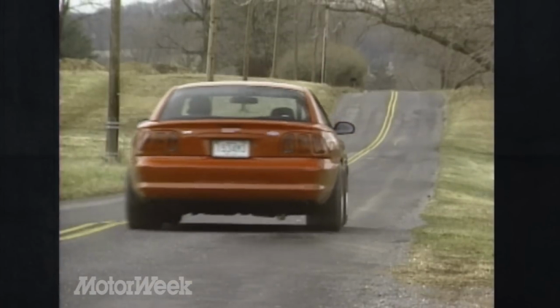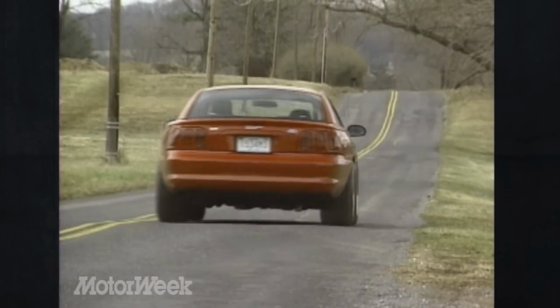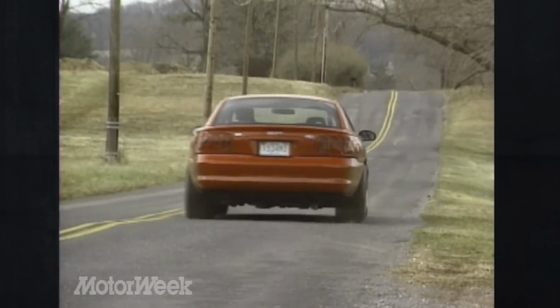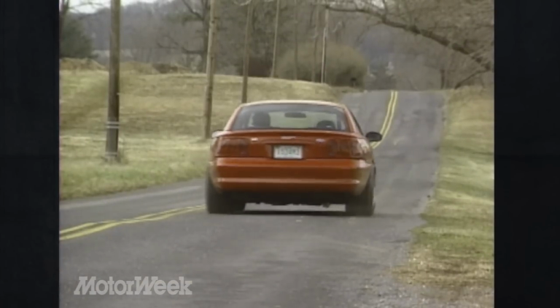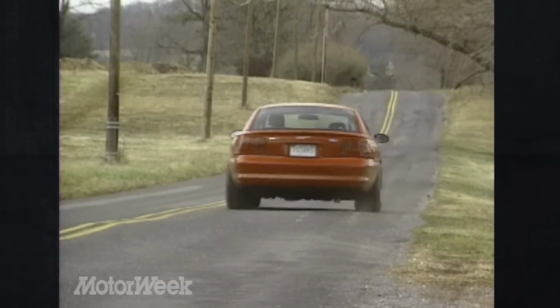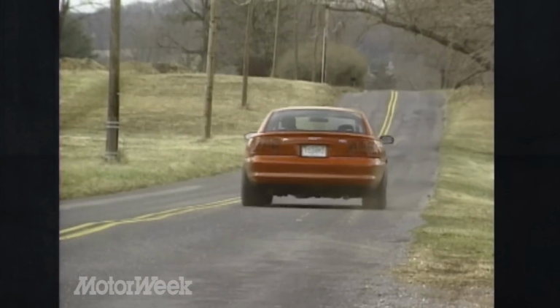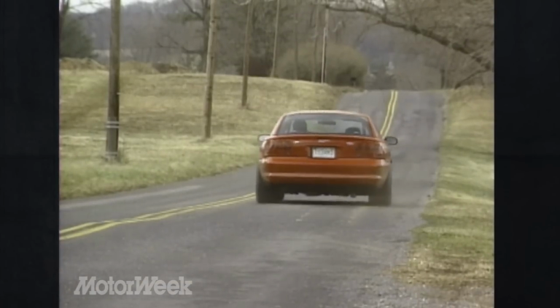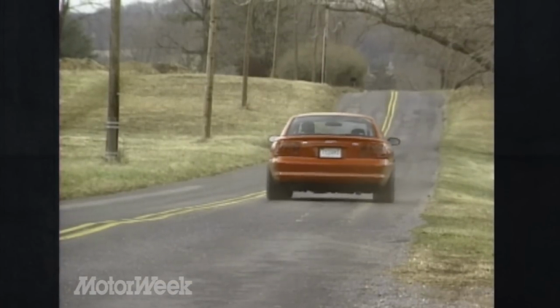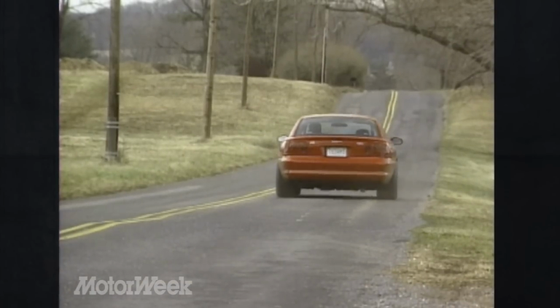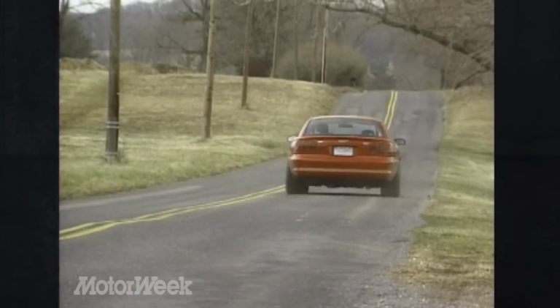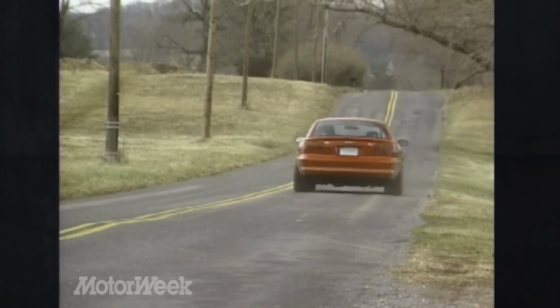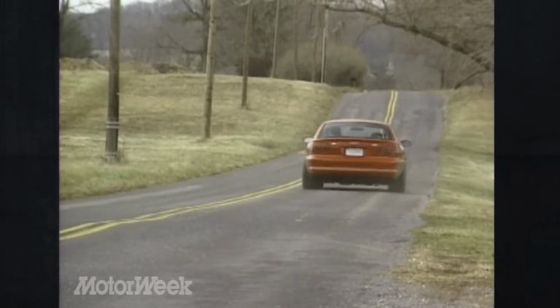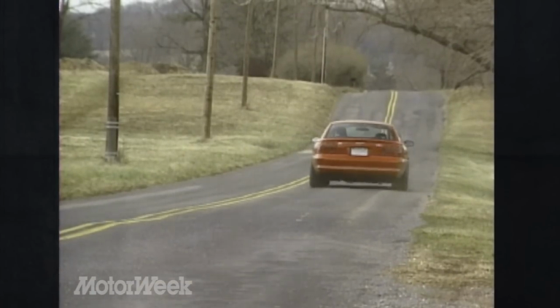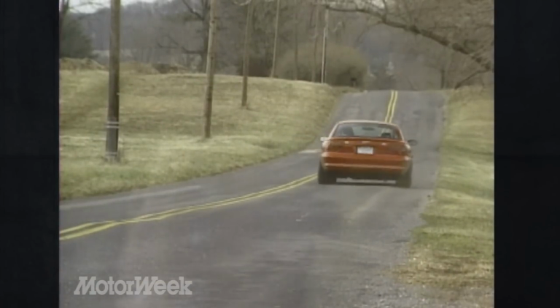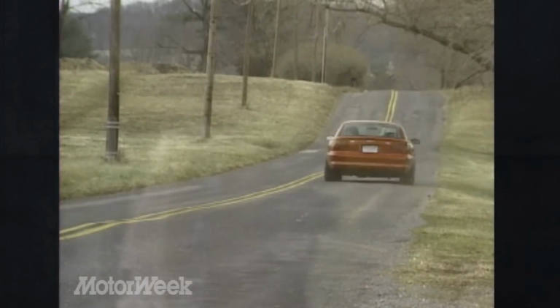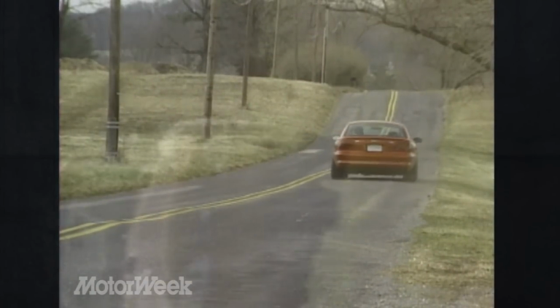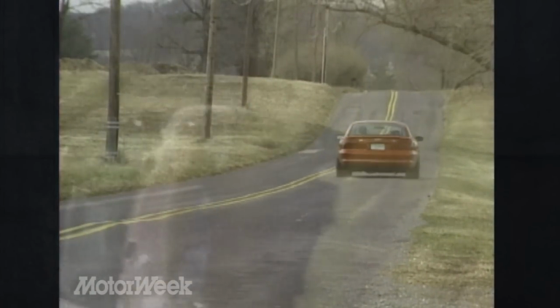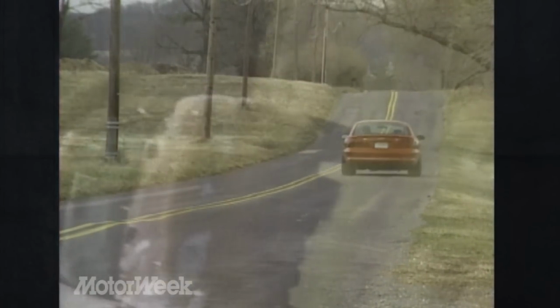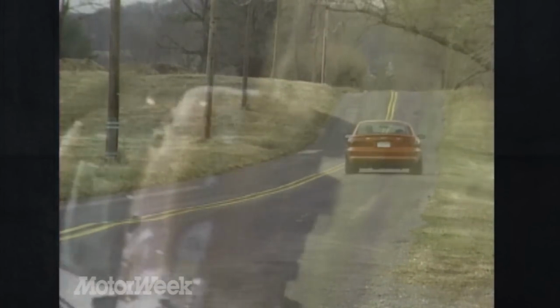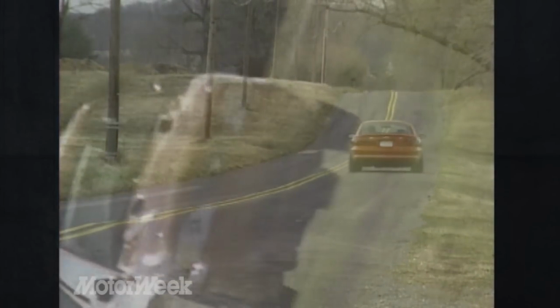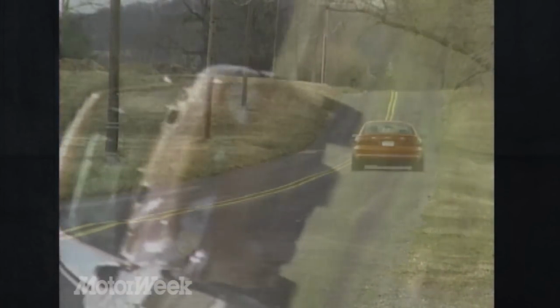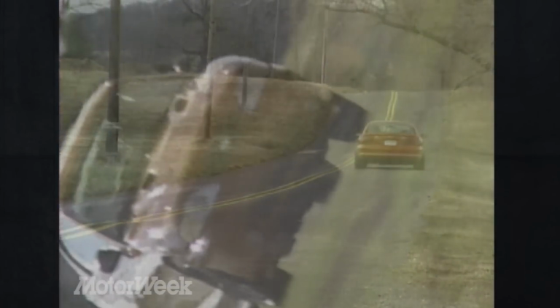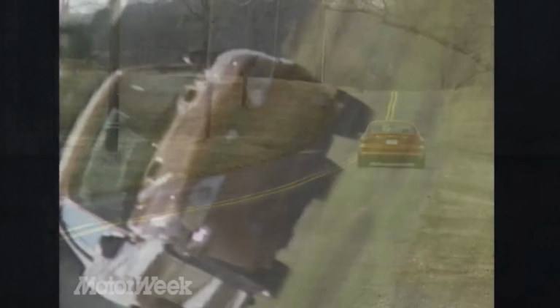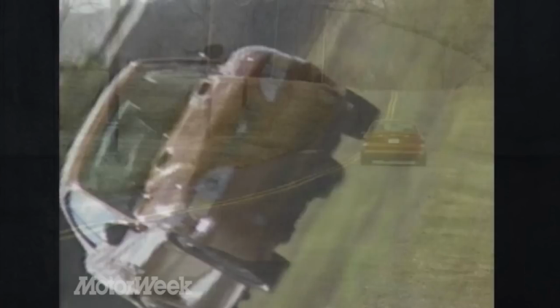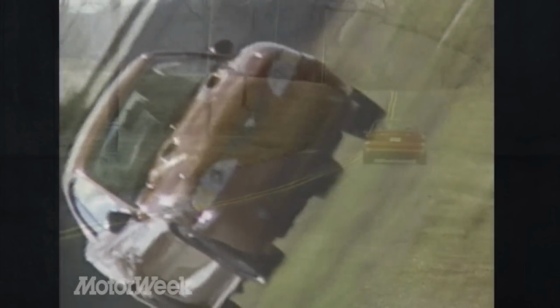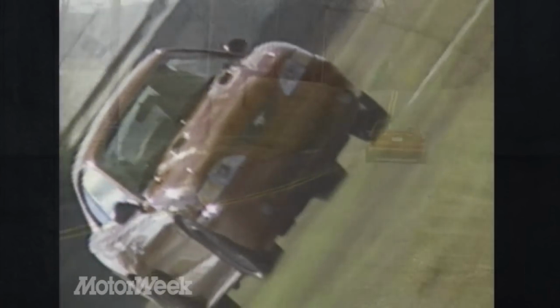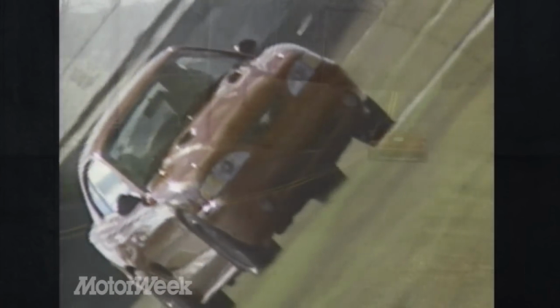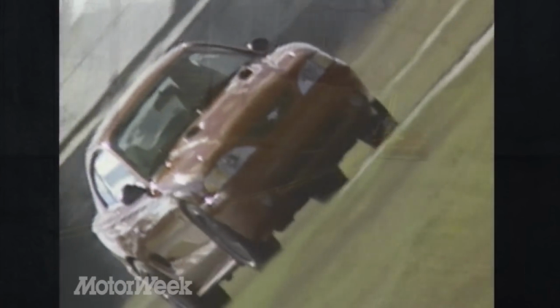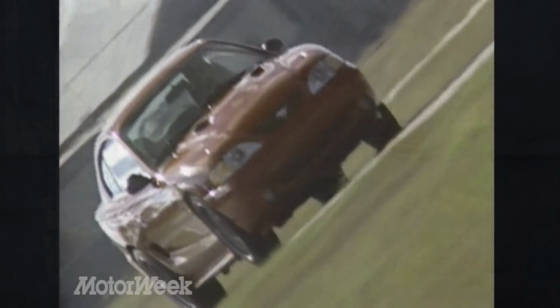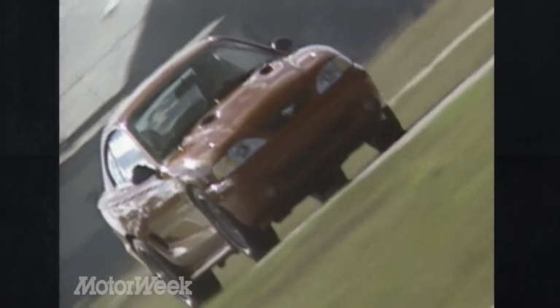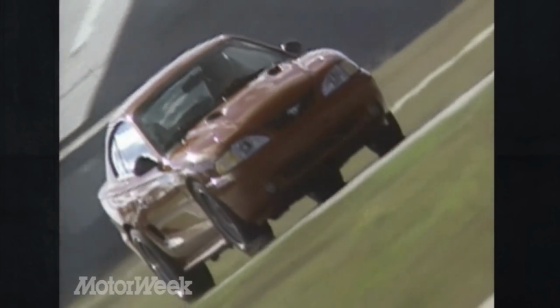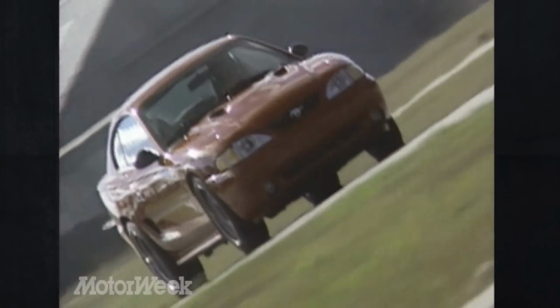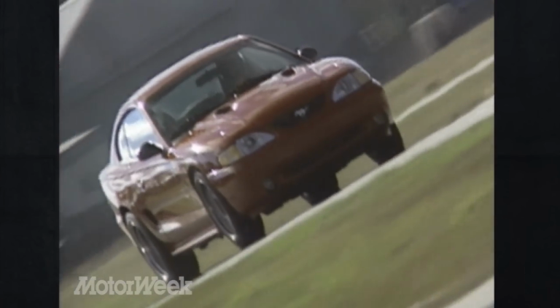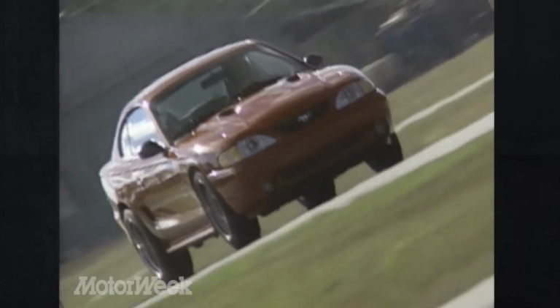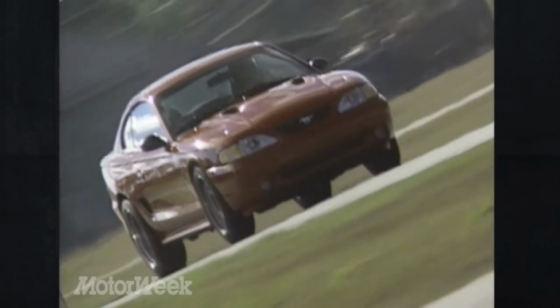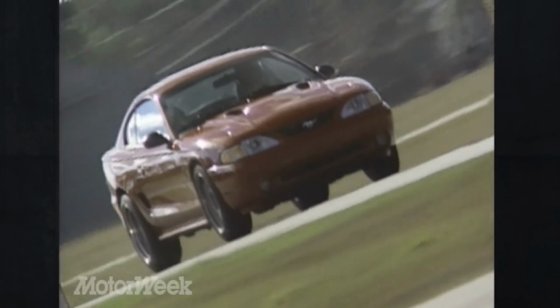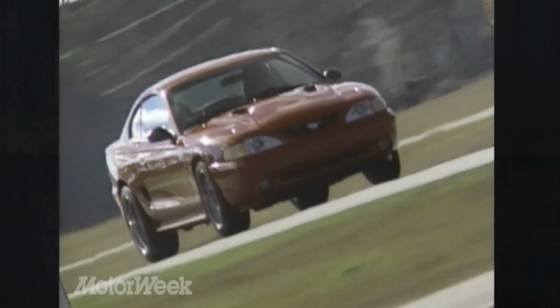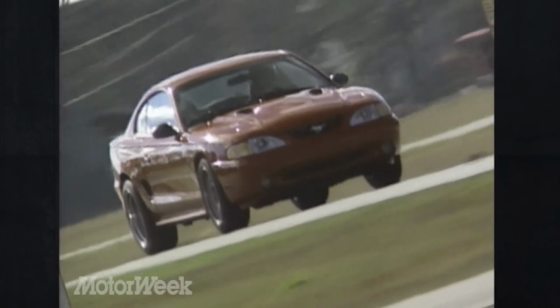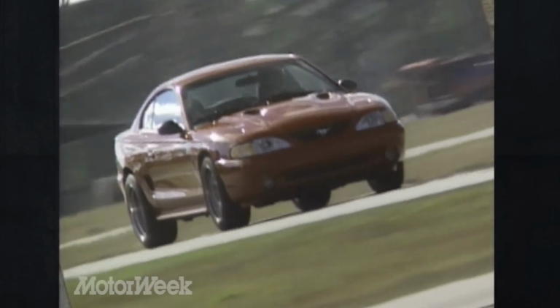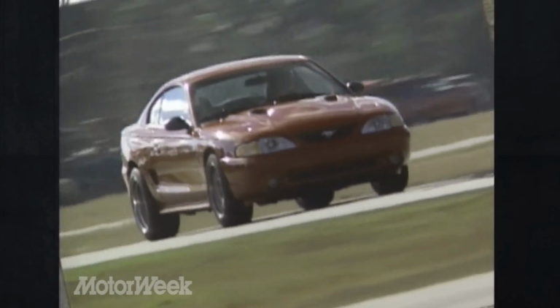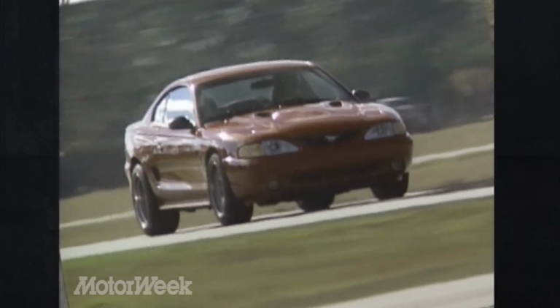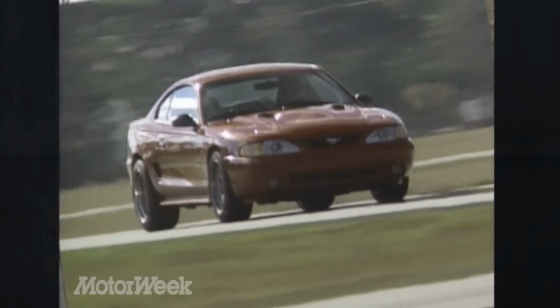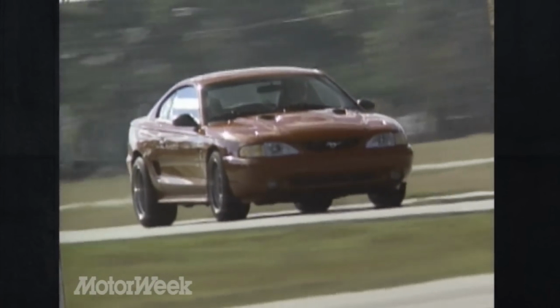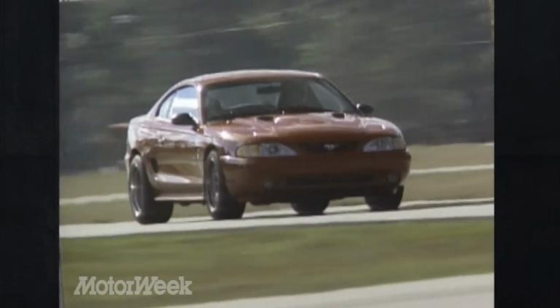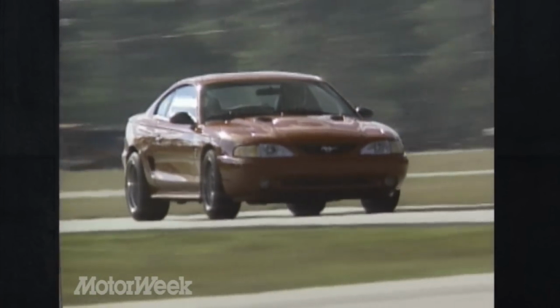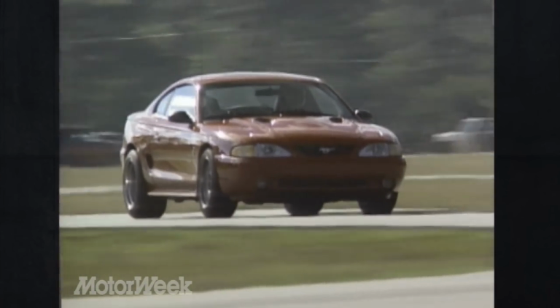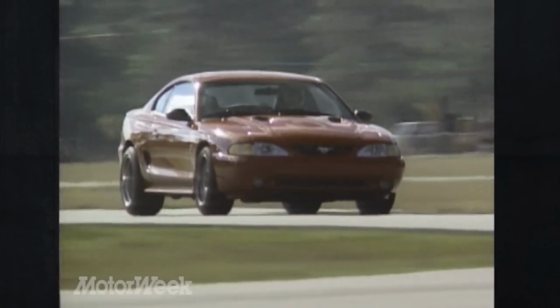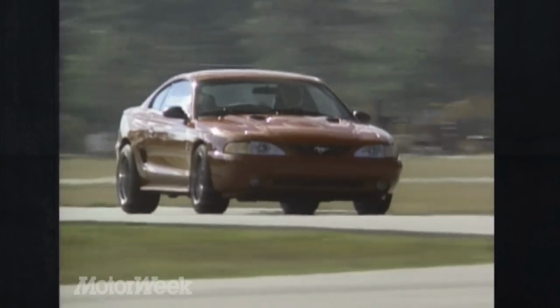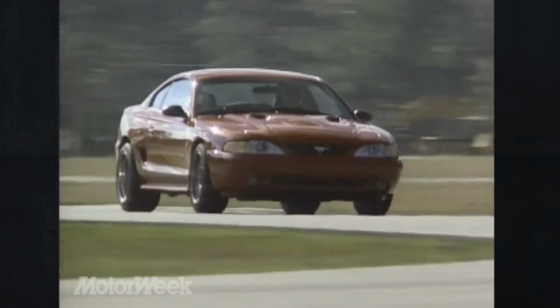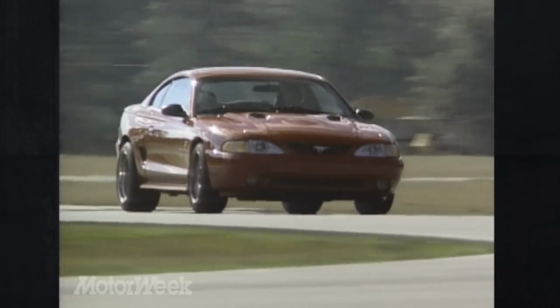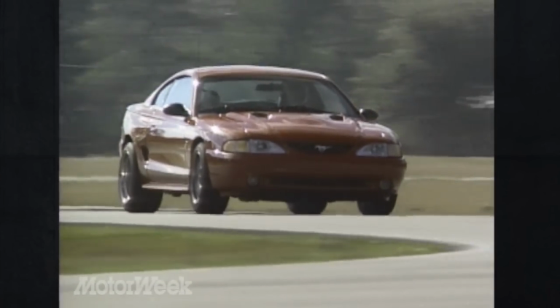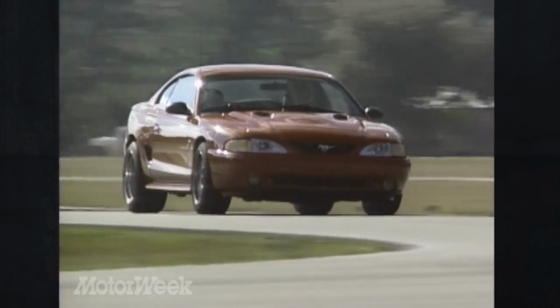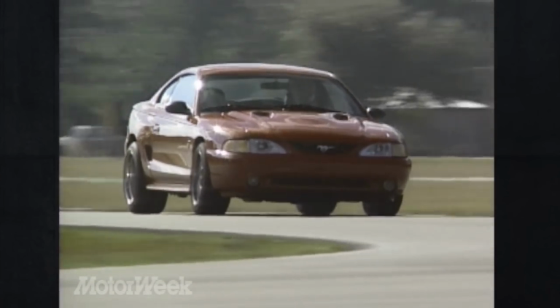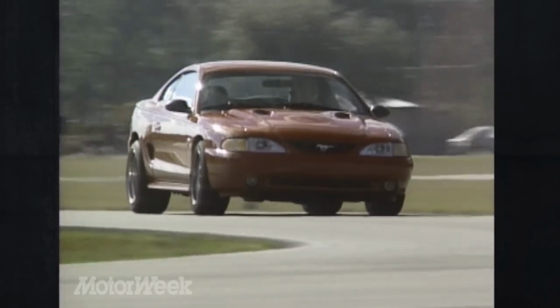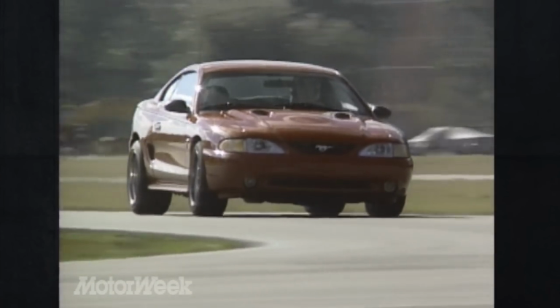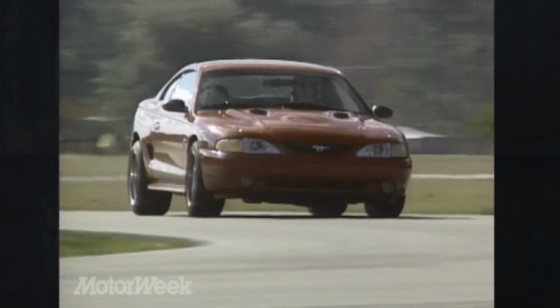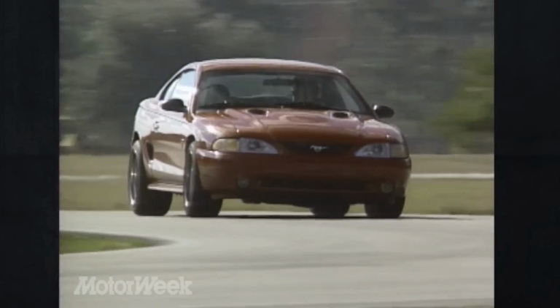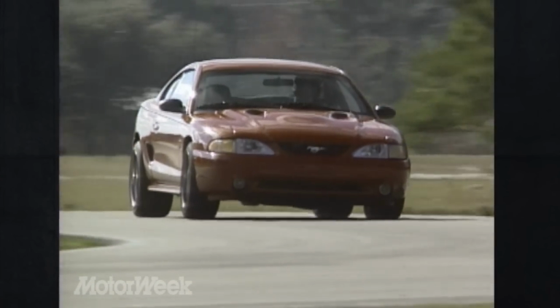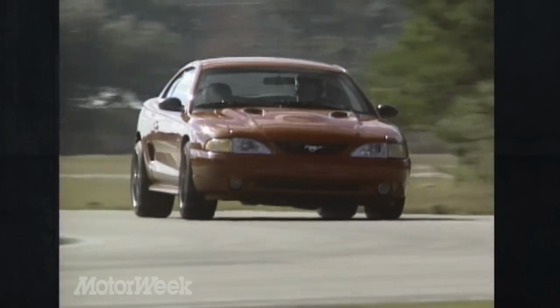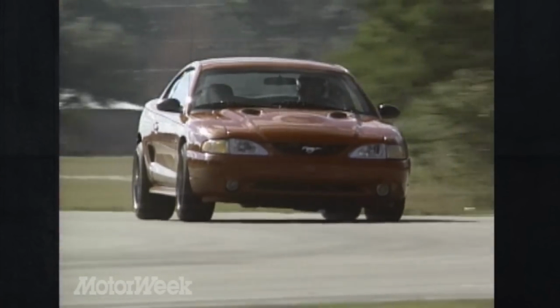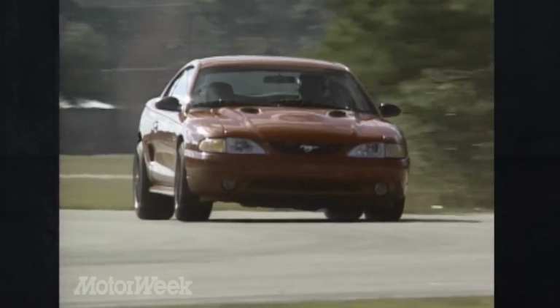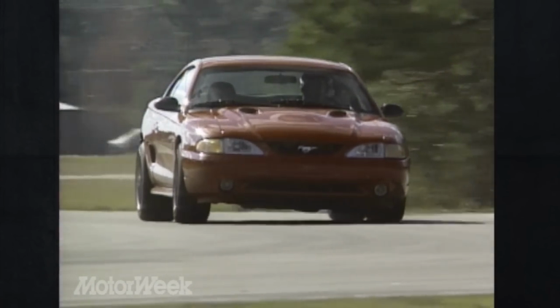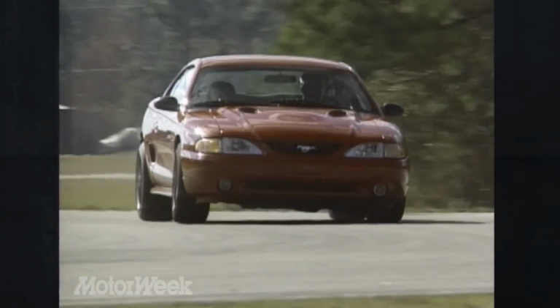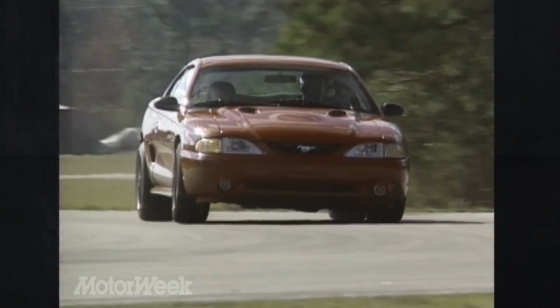The Kenny Brown 289 RS Cobra is a special dish for the discriminating automotive gourmet. It's a recipe that's been simmering on Kenny Brown's stove for a long time, and it's finally done. Be warned — it's a hot look.